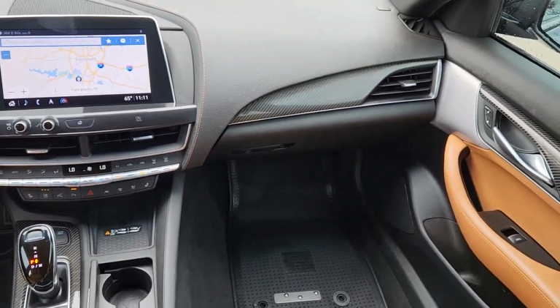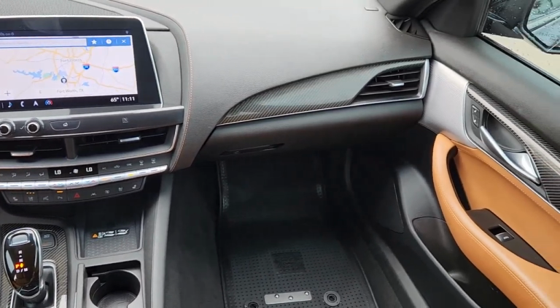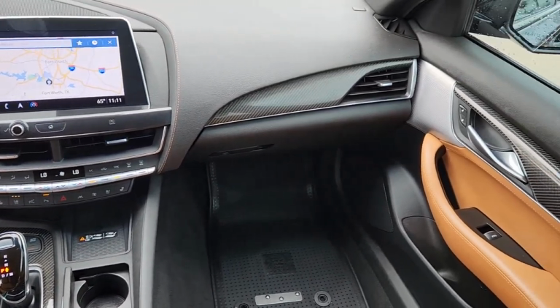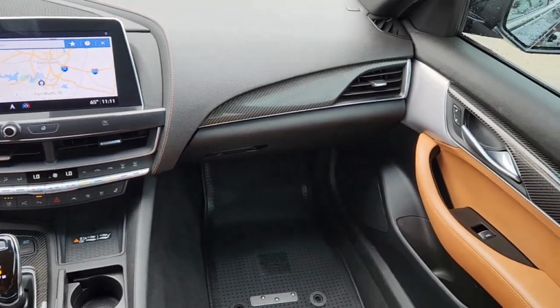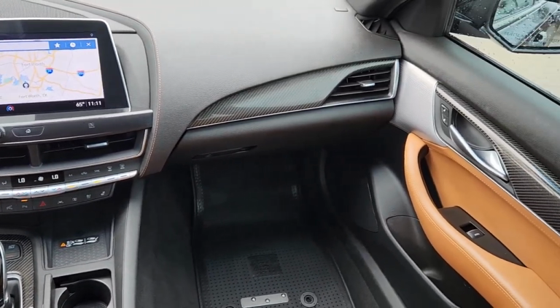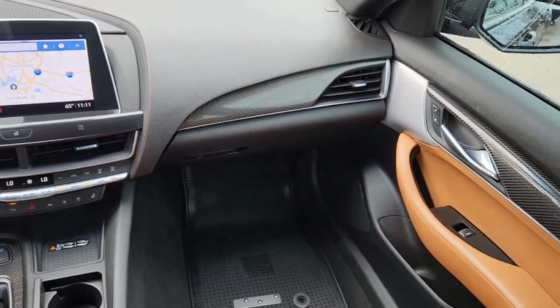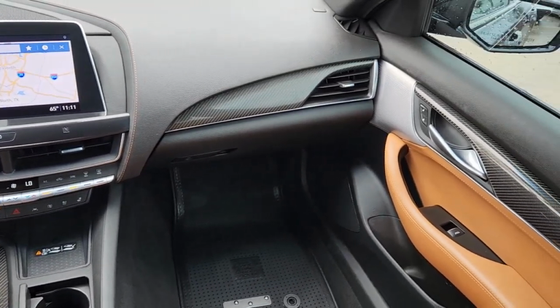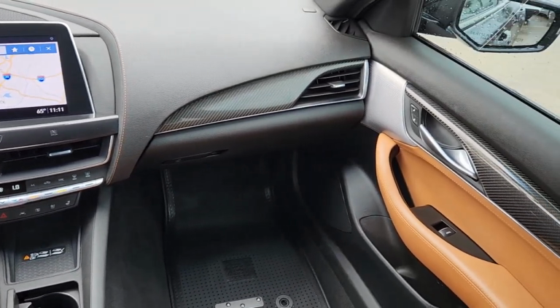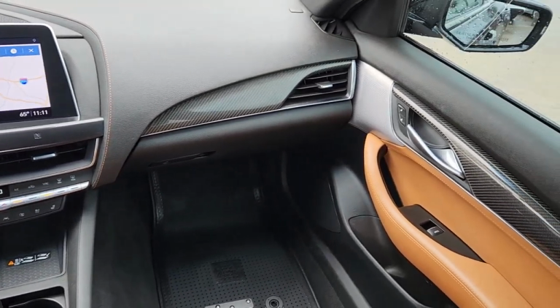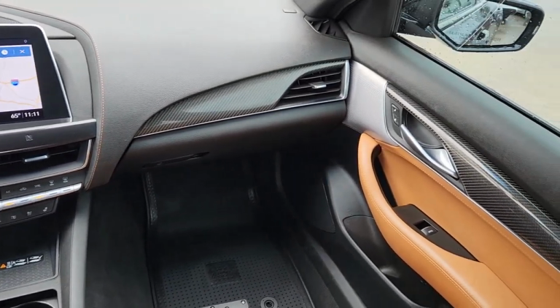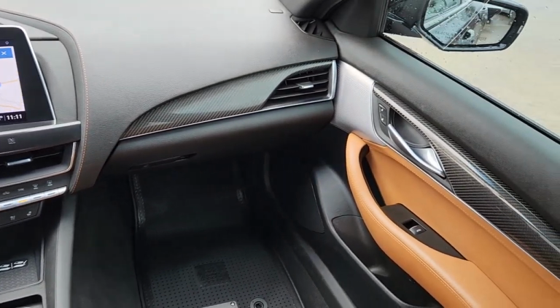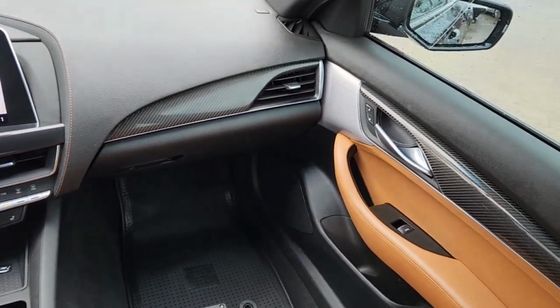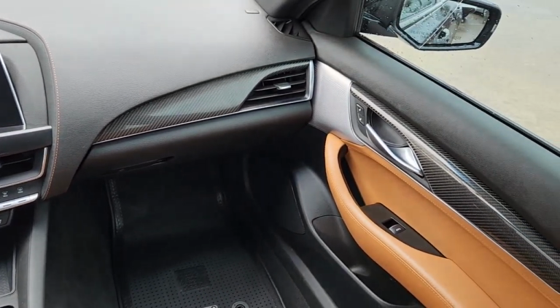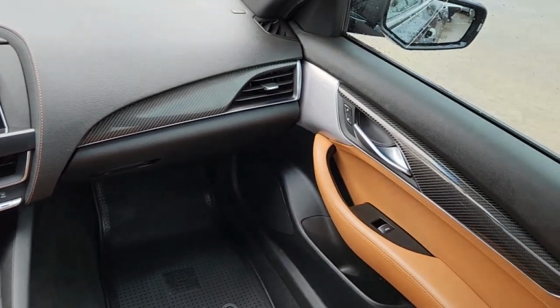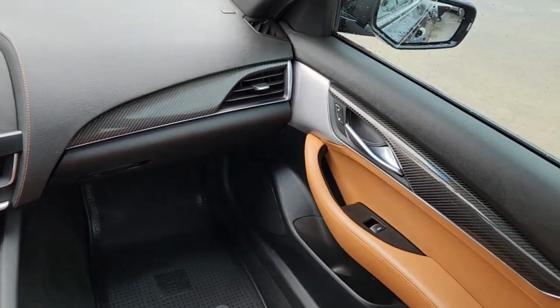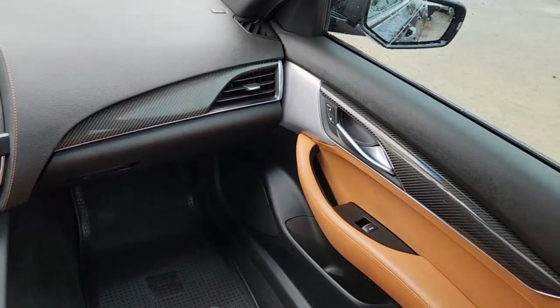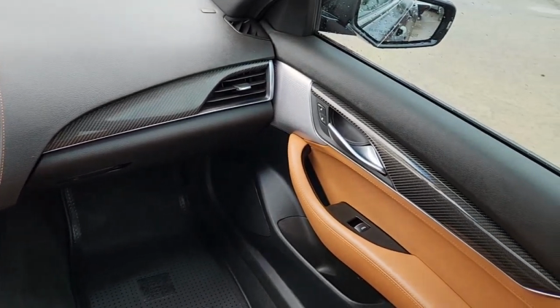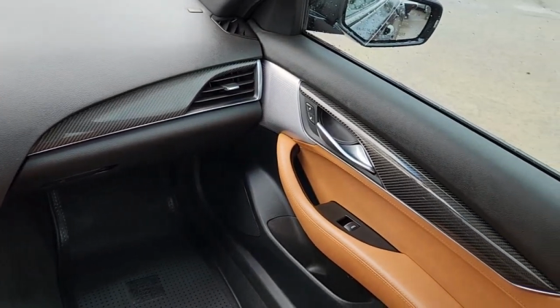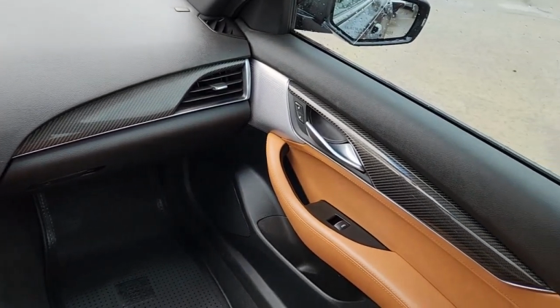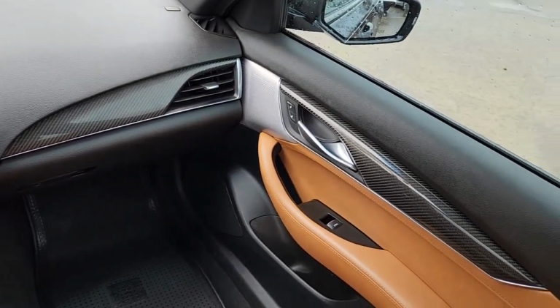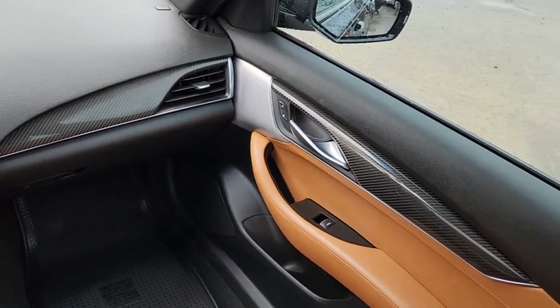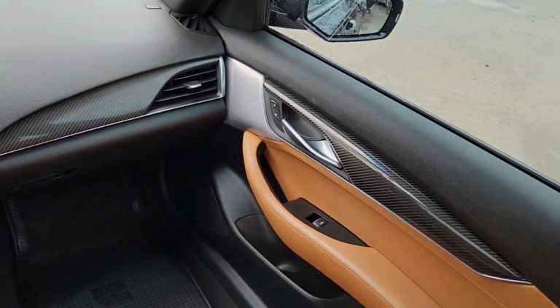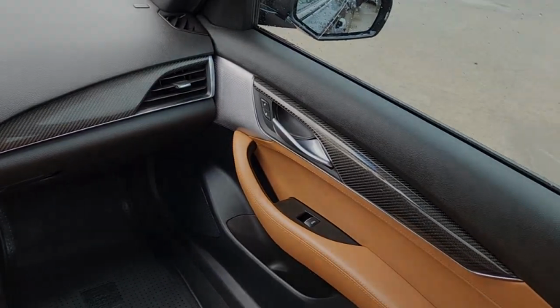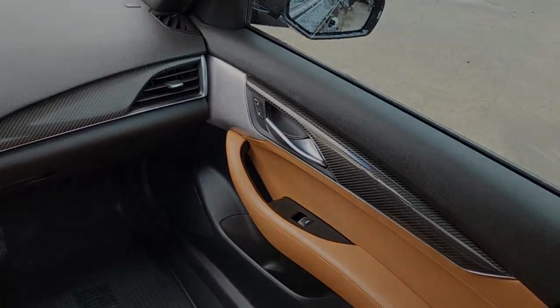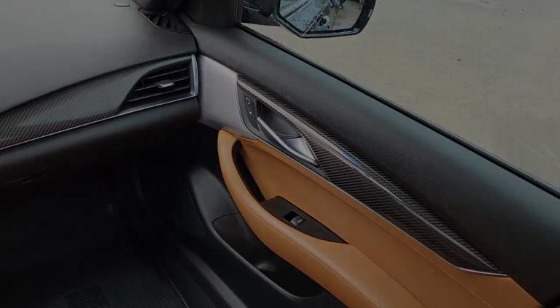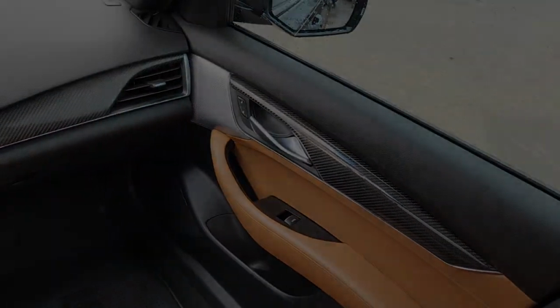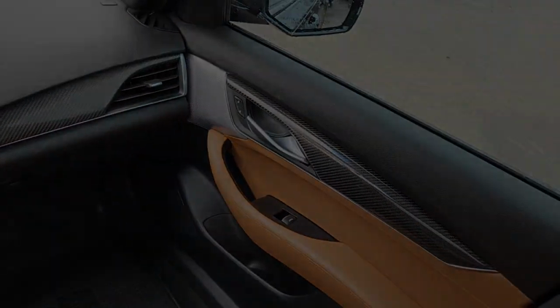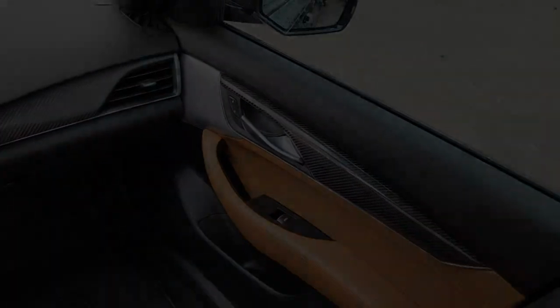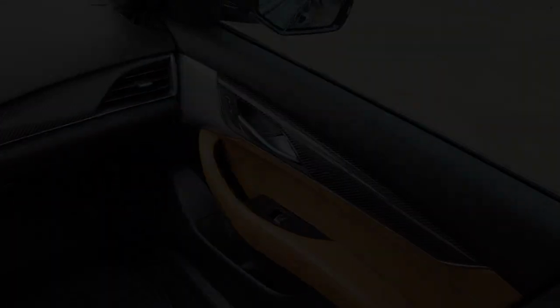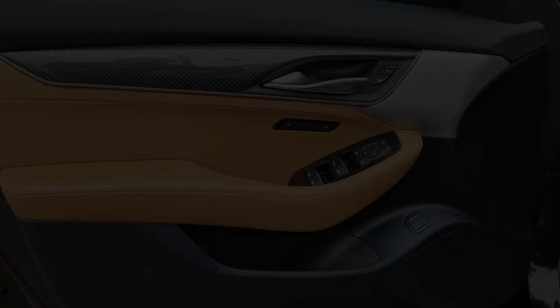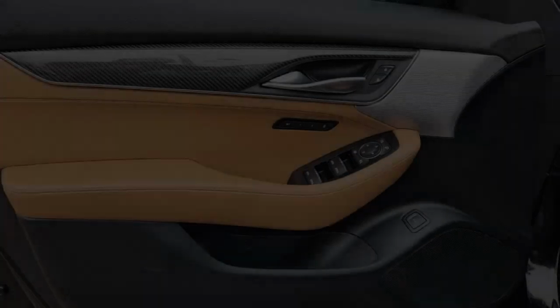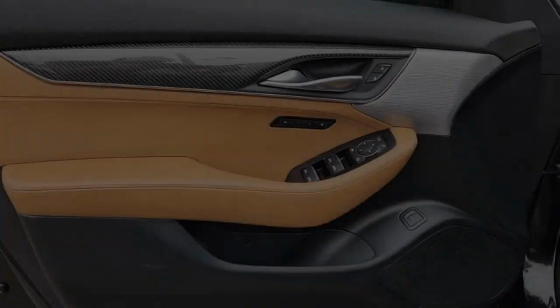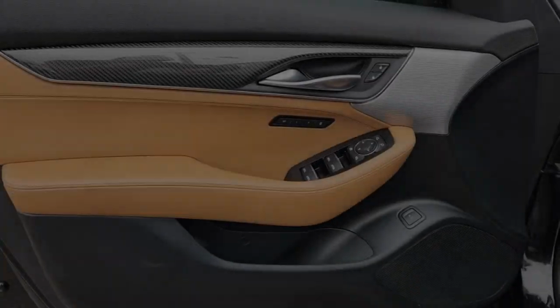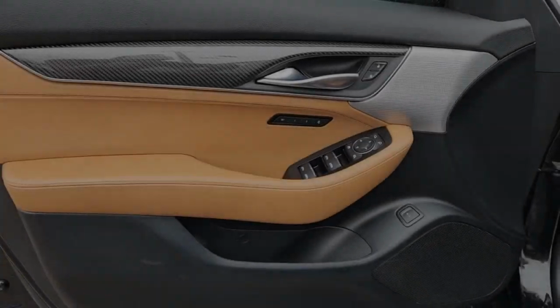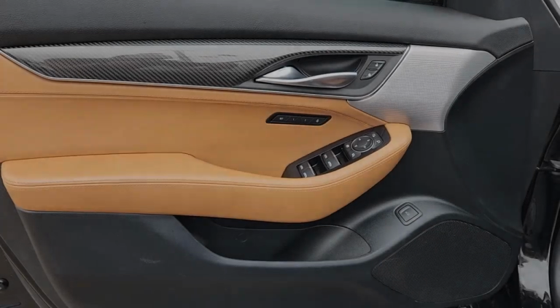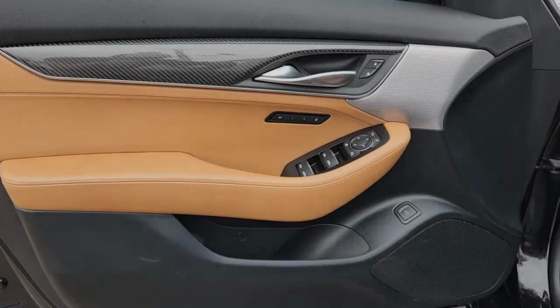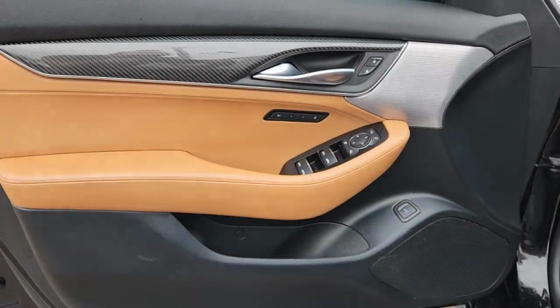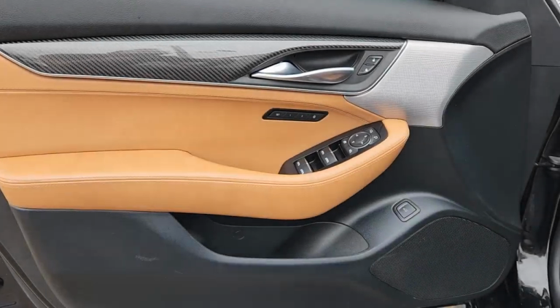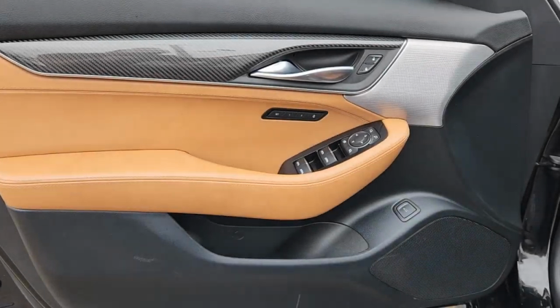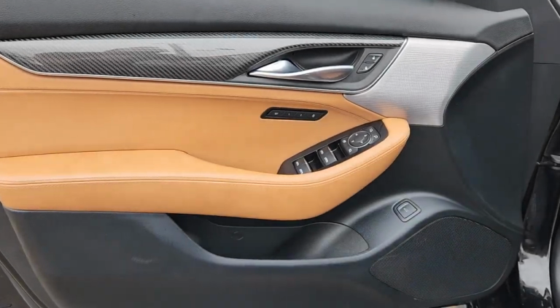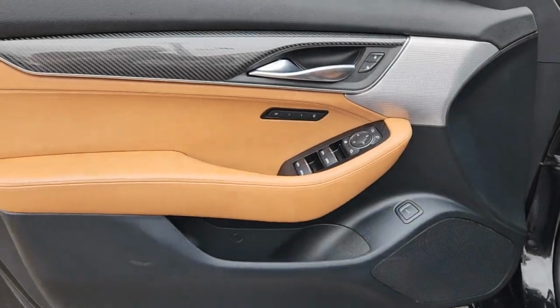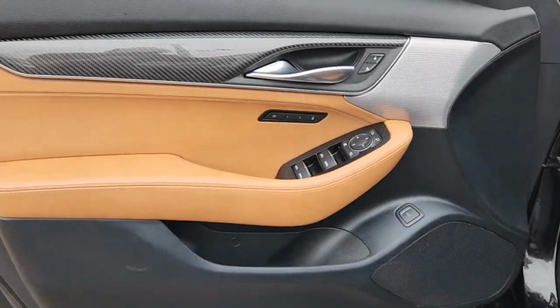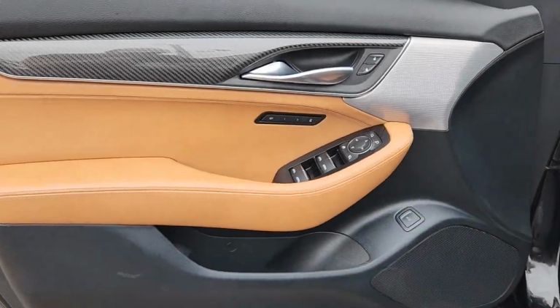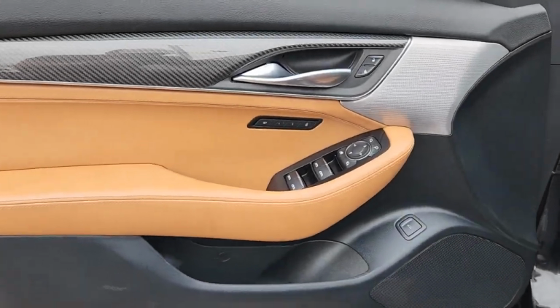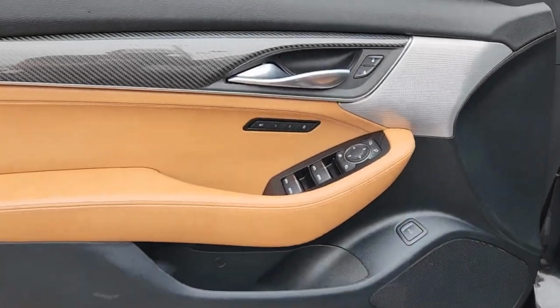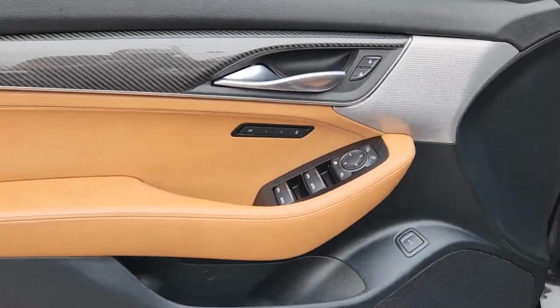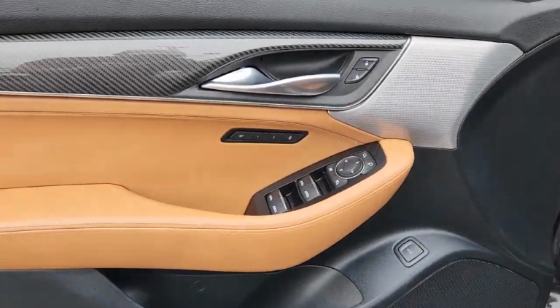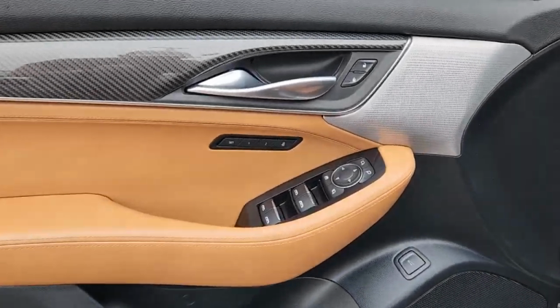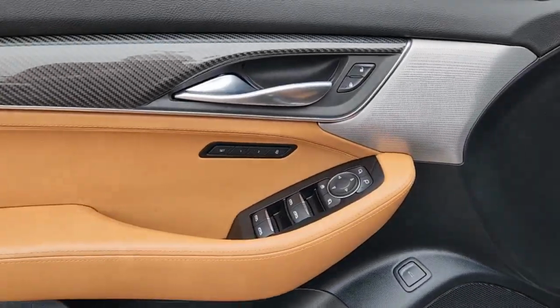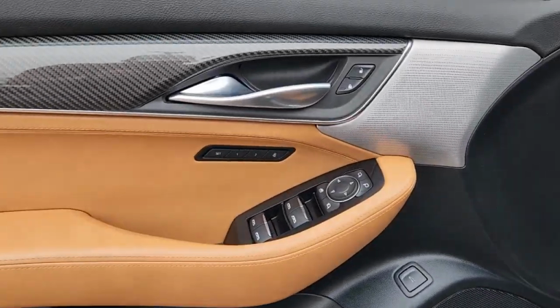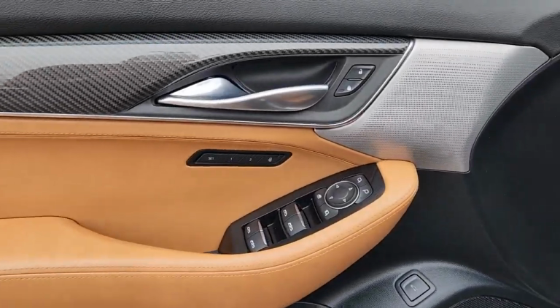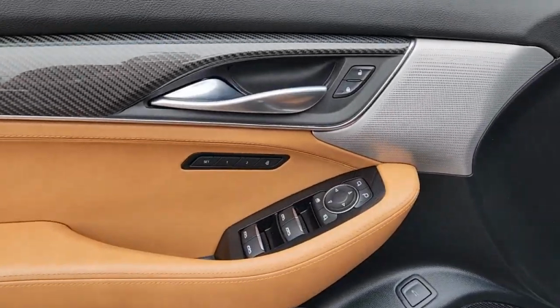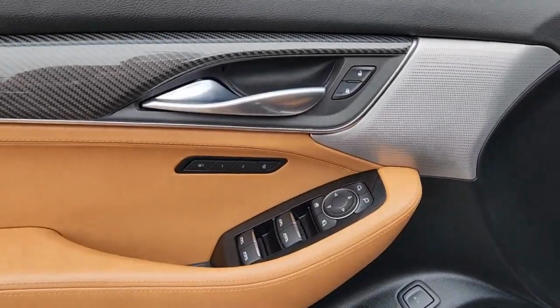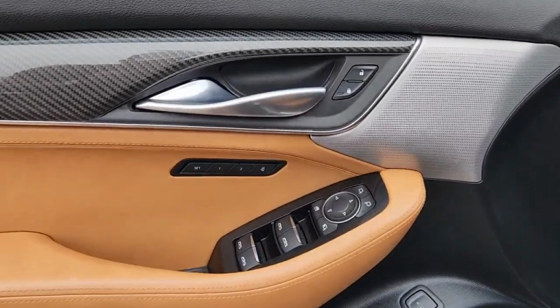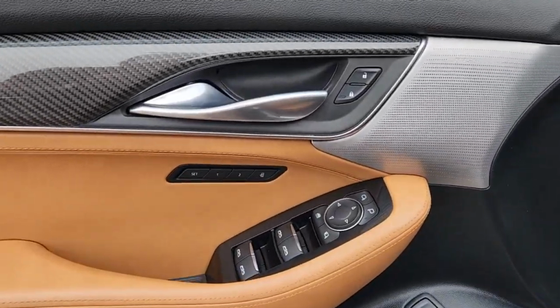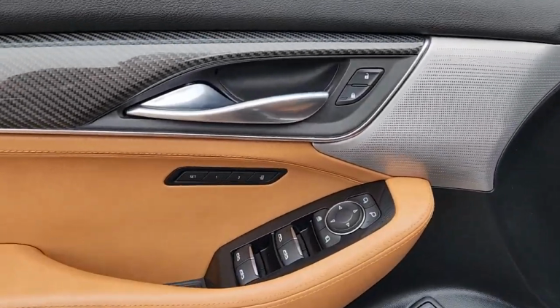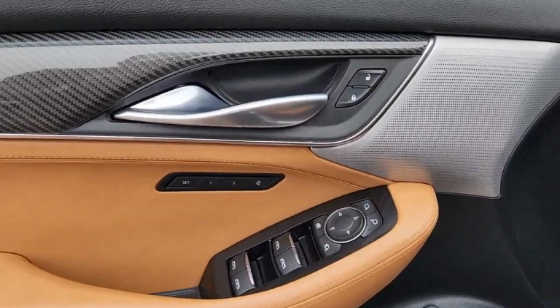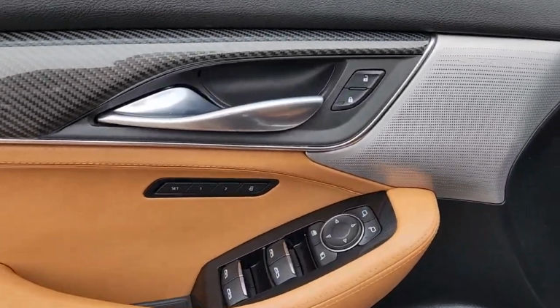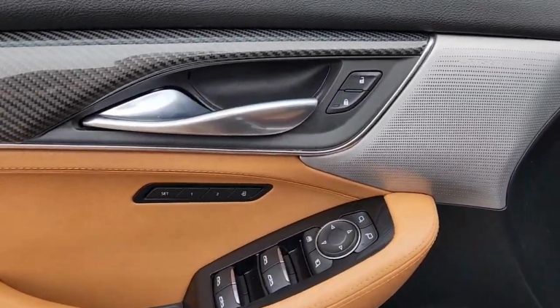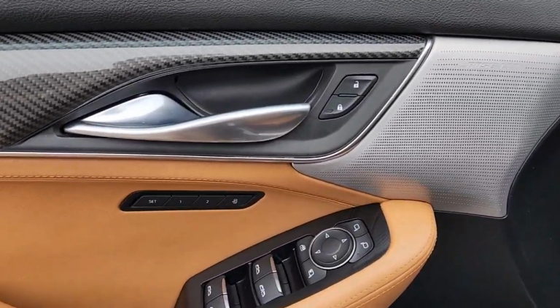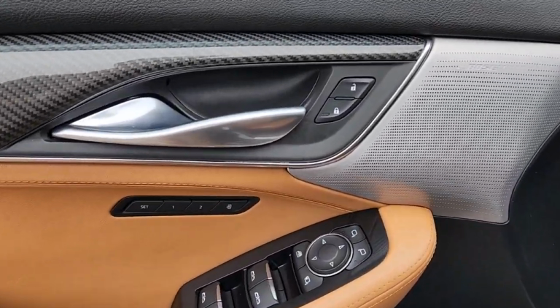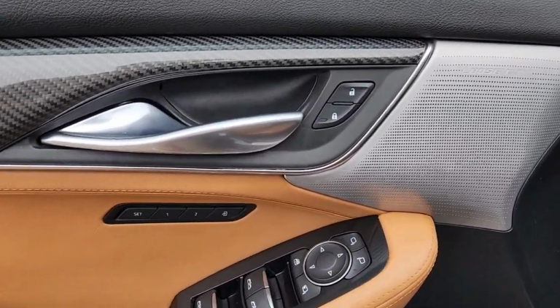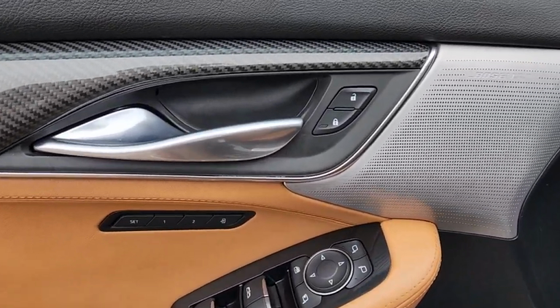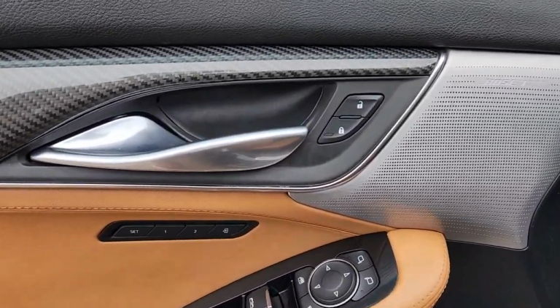Heated driver's seat, keyless entry, rear camera mirror, remote engine start, backup camera, power passenger seat.